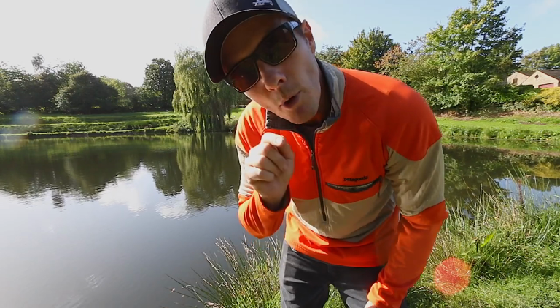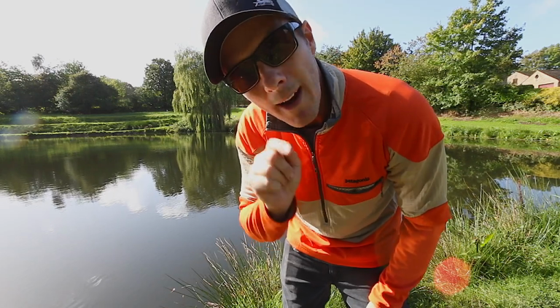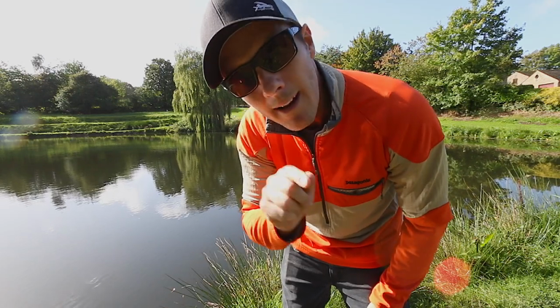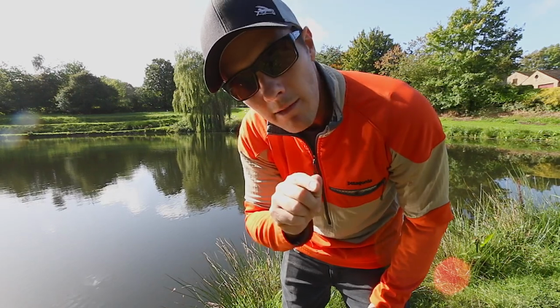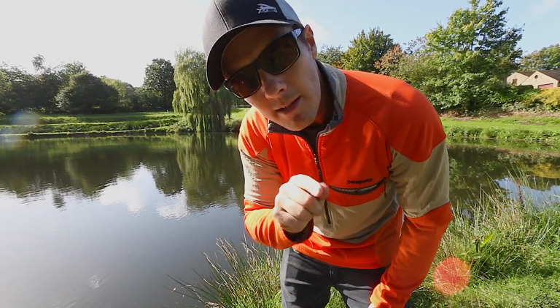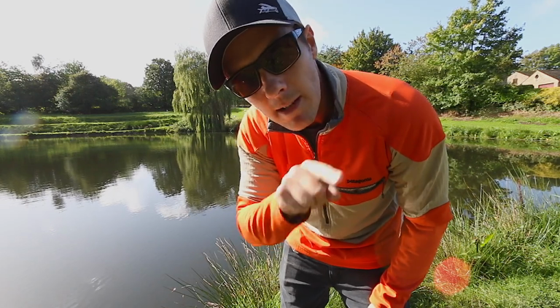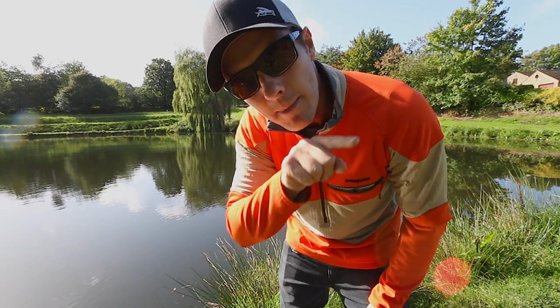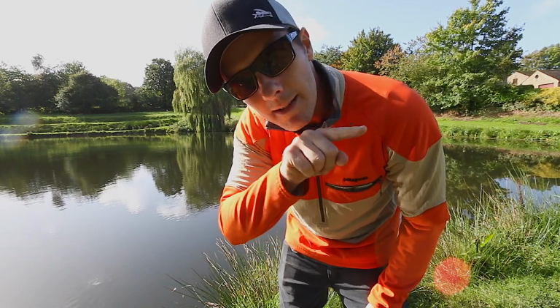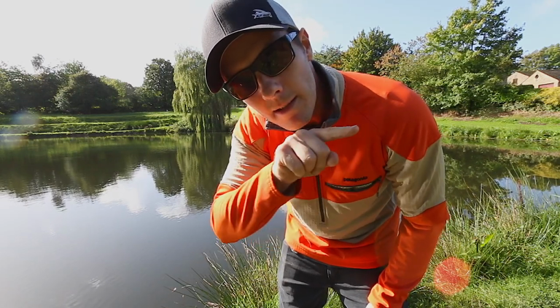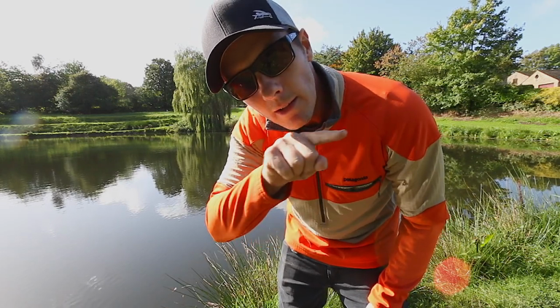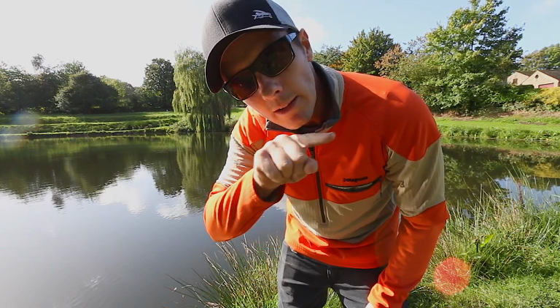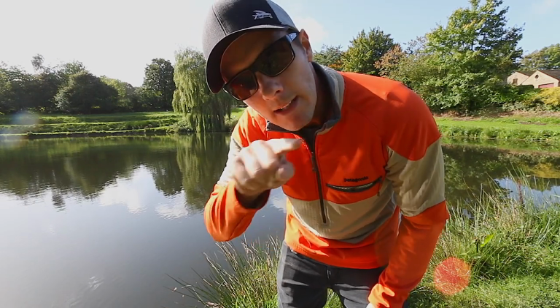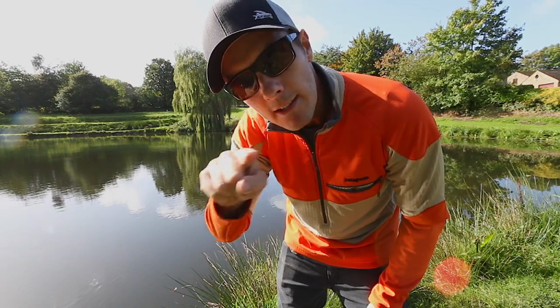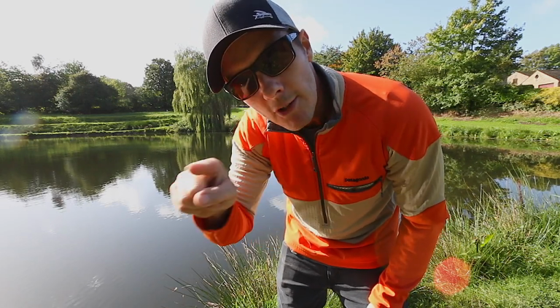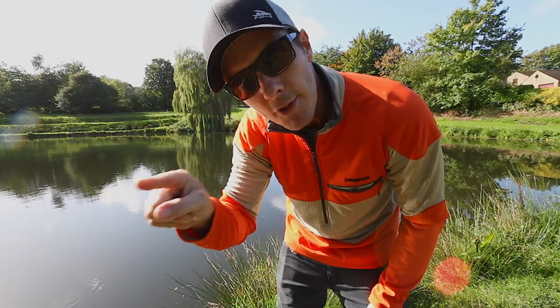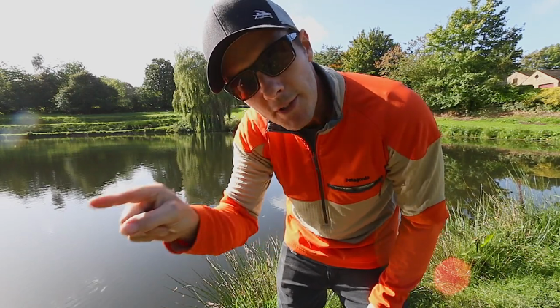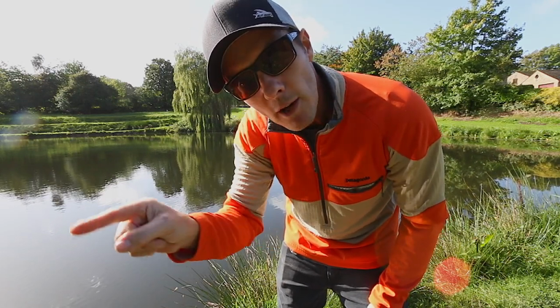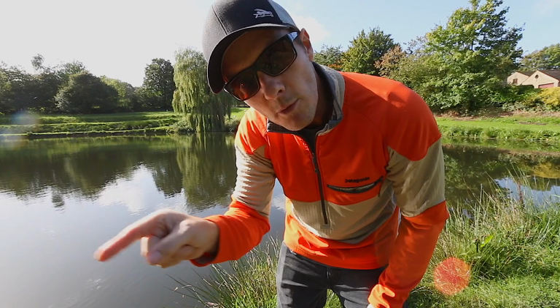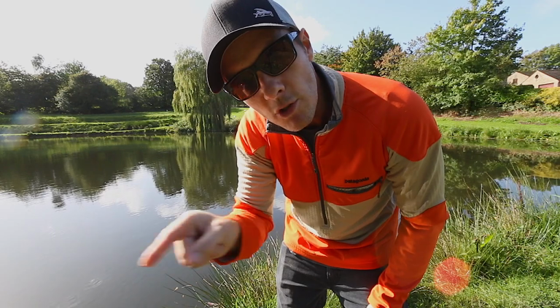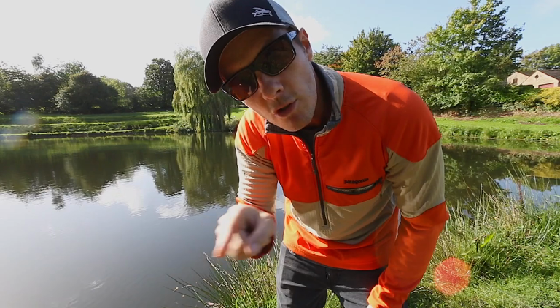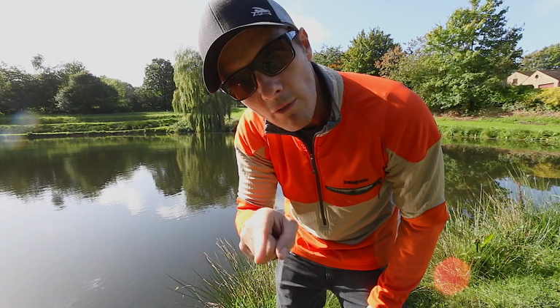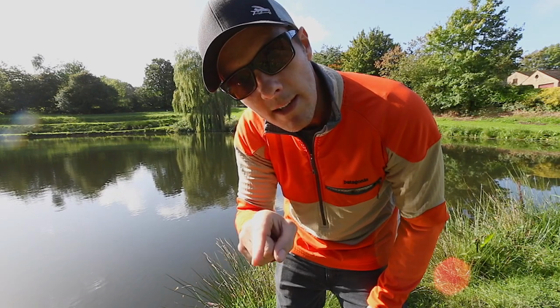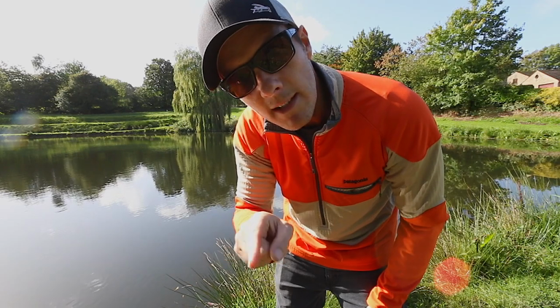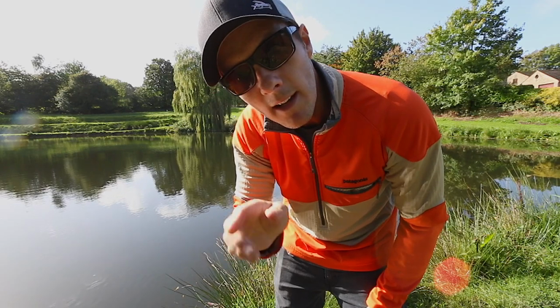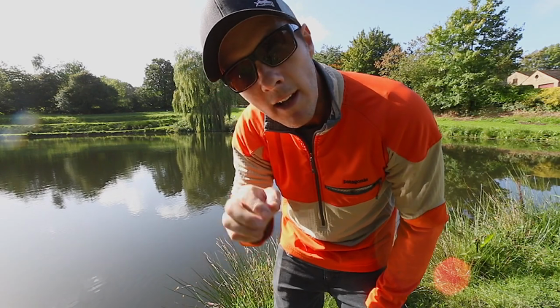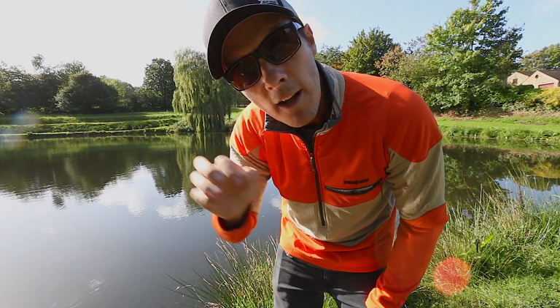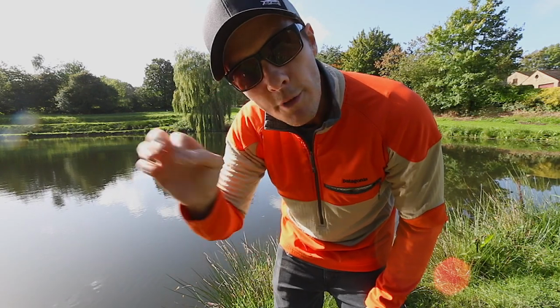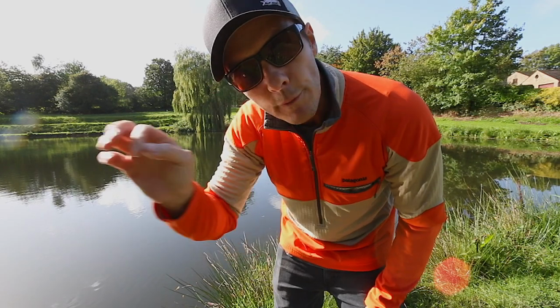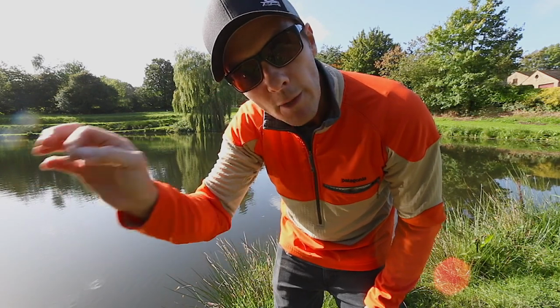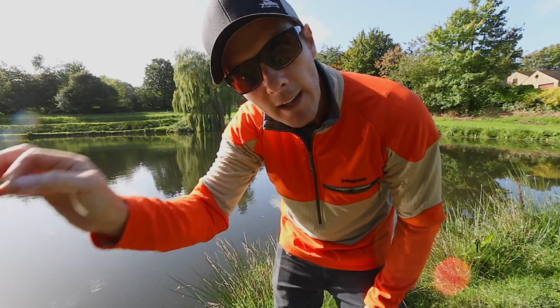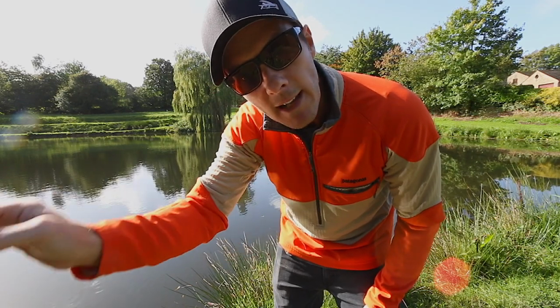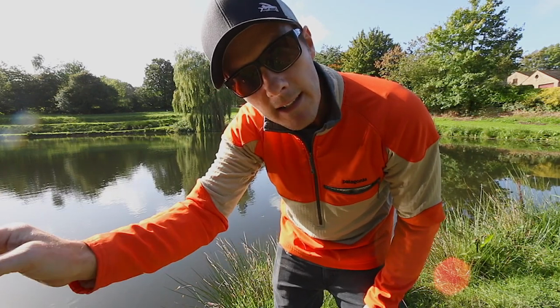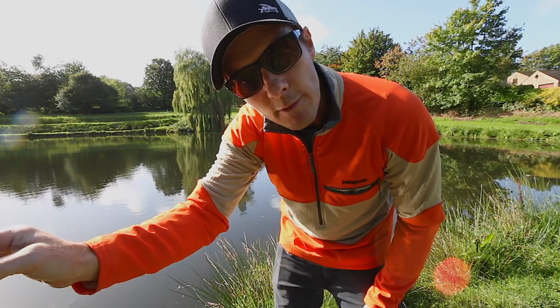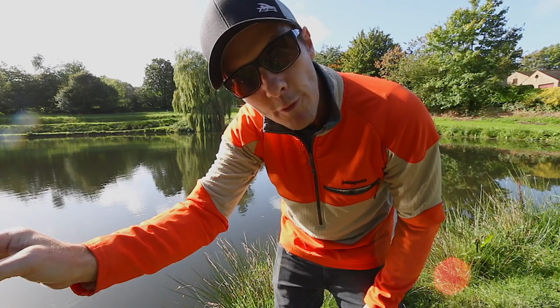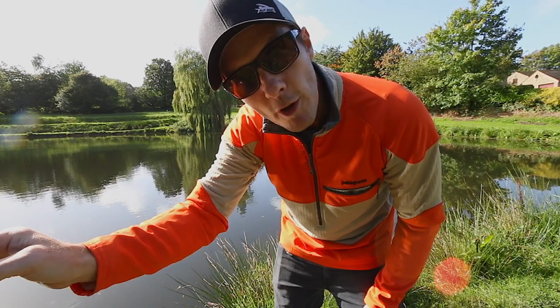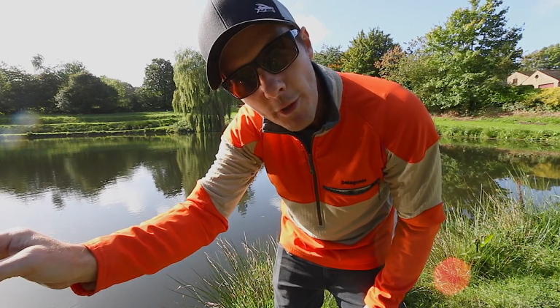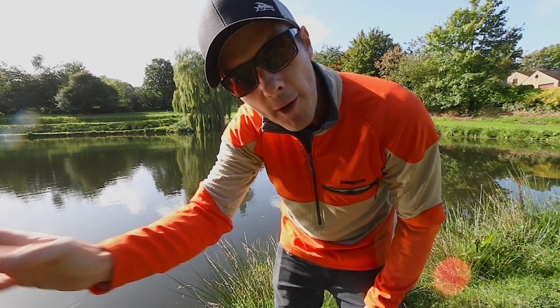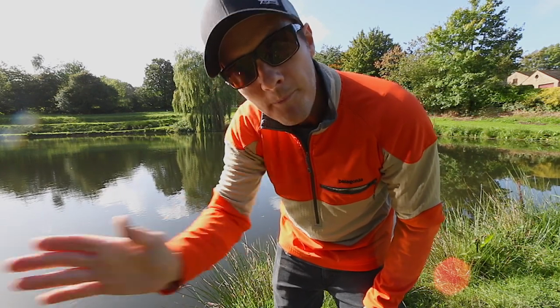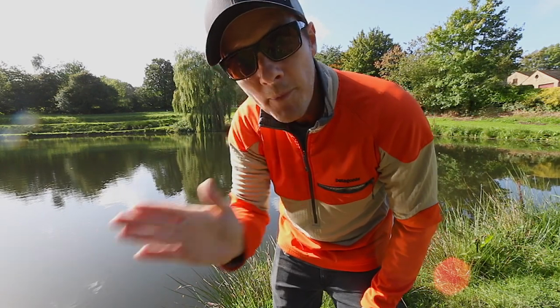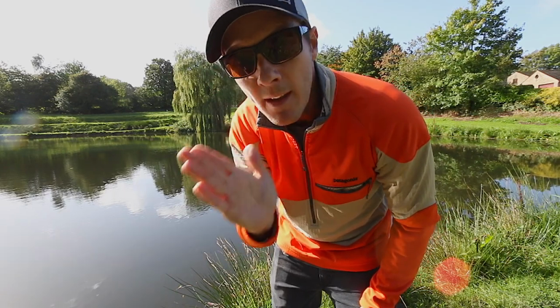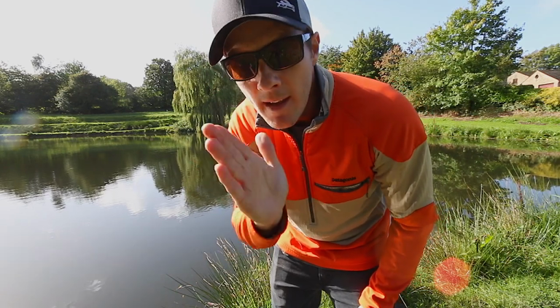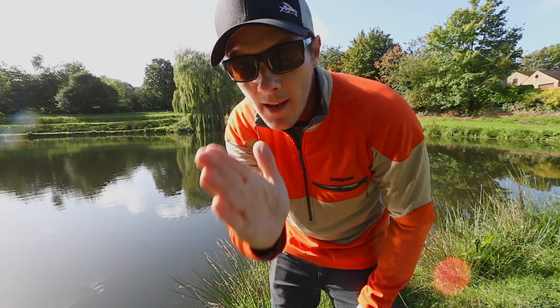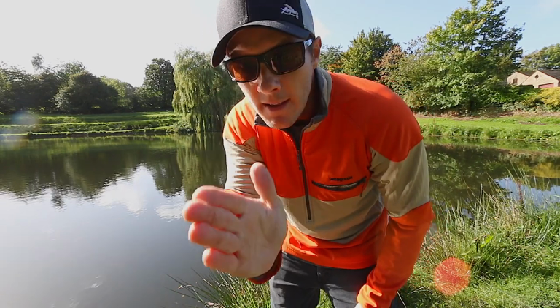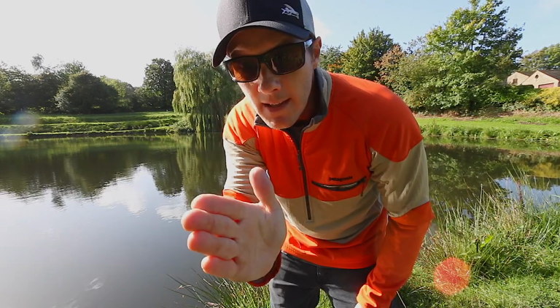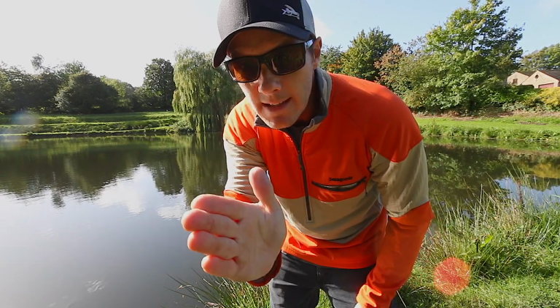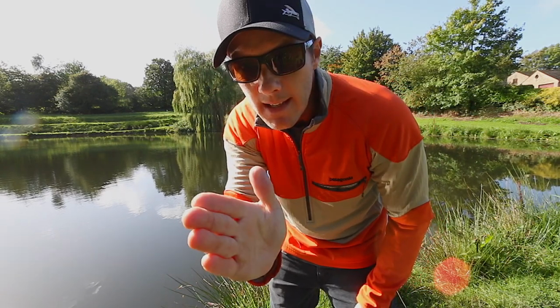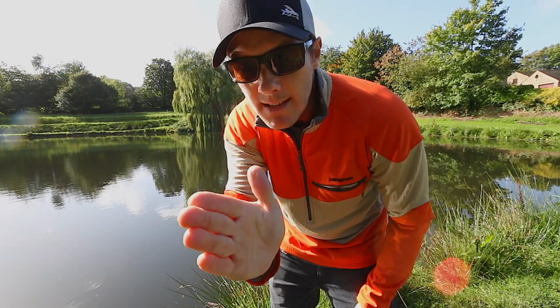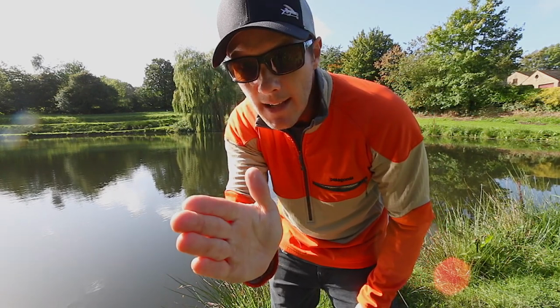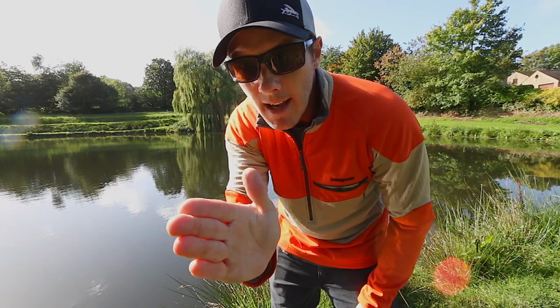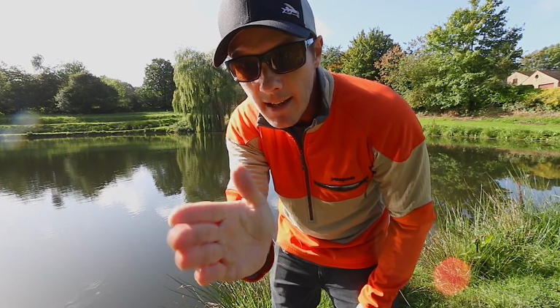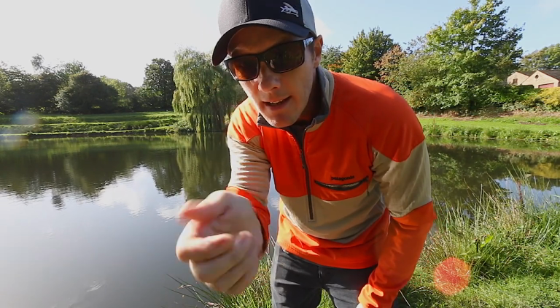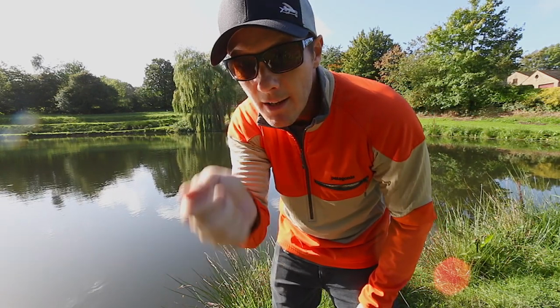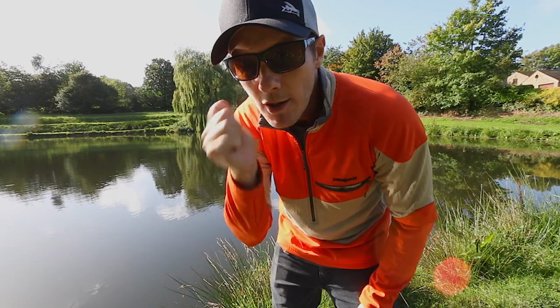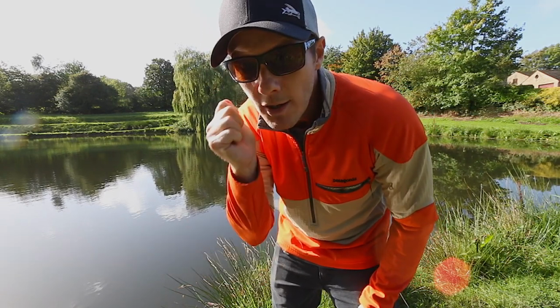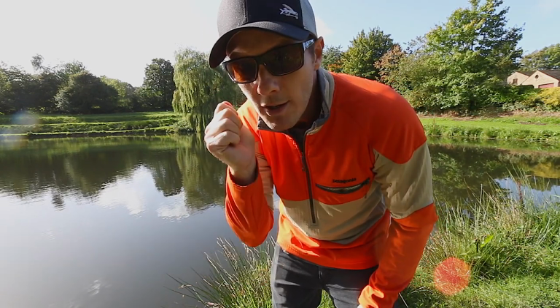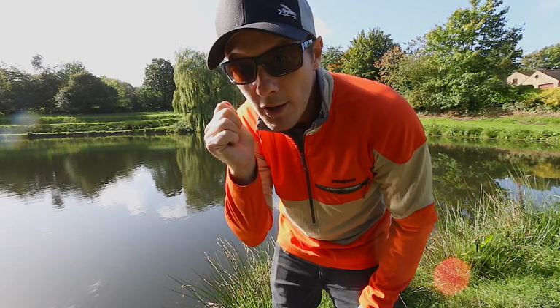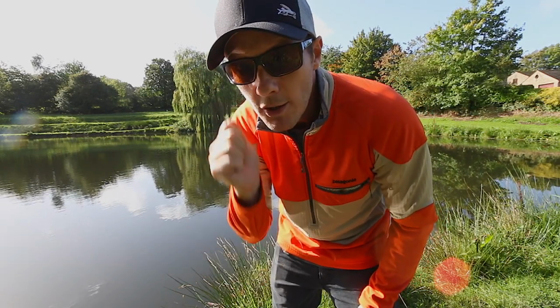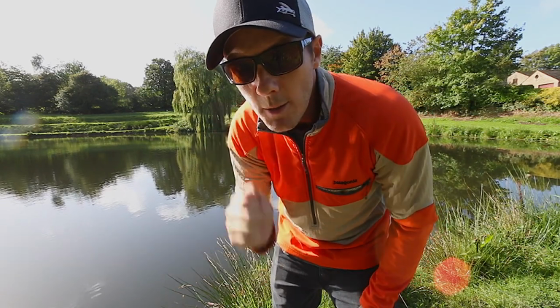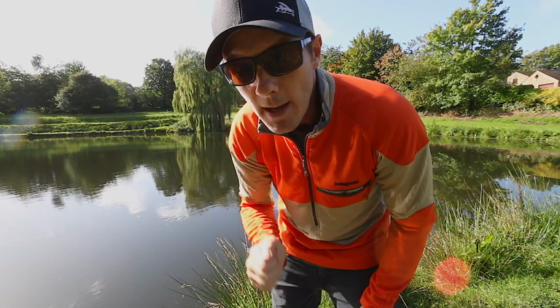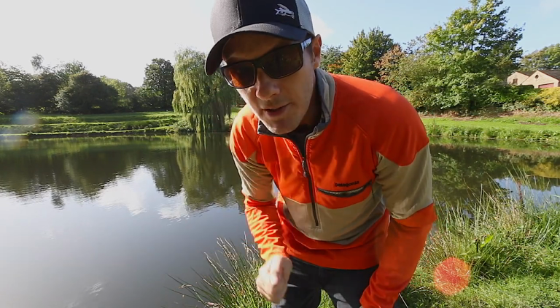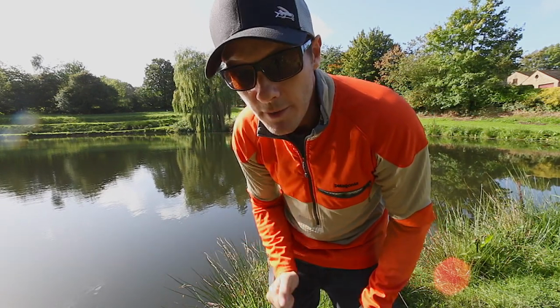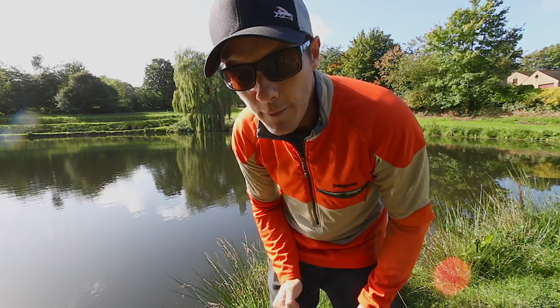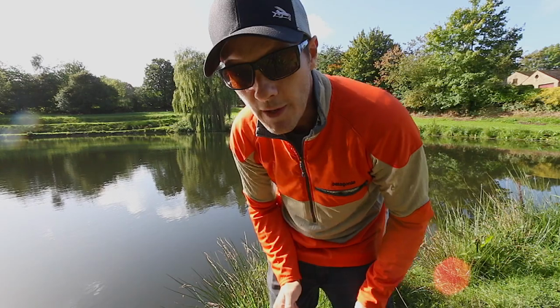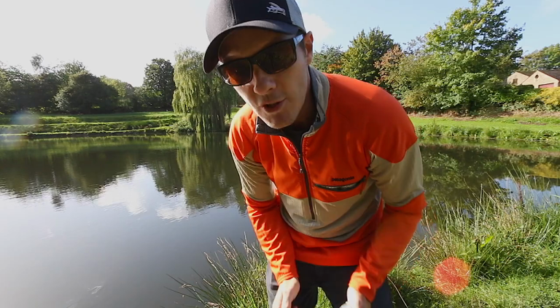More accuracy means that the leader turns out straighter, the fly lands further, there's less slack, and you catch the fish.